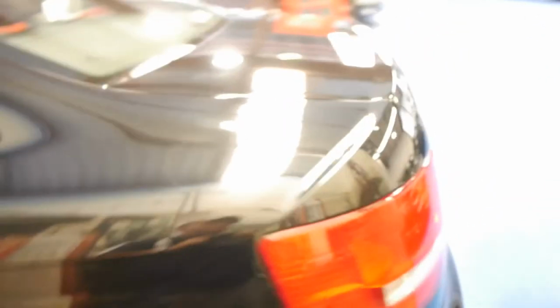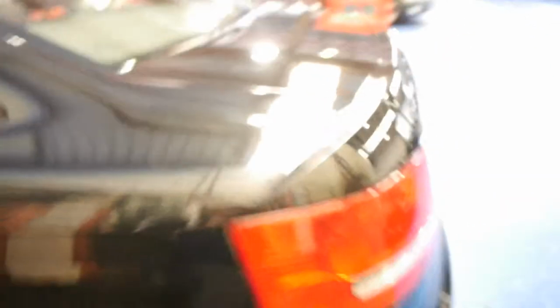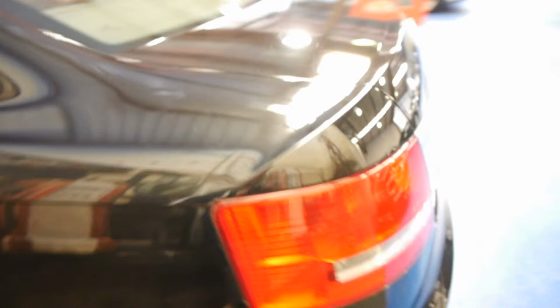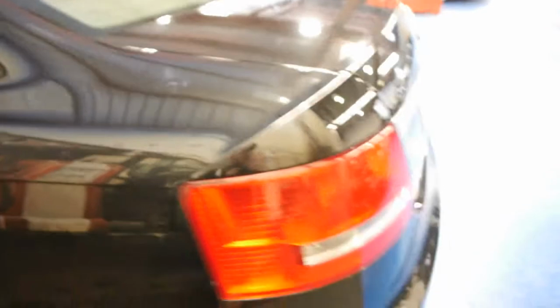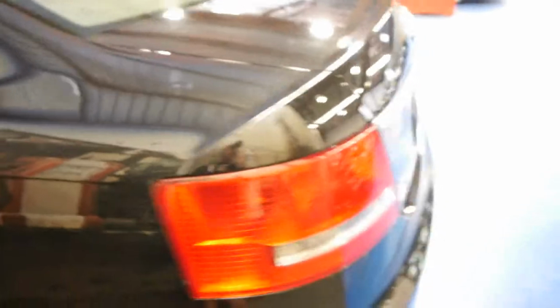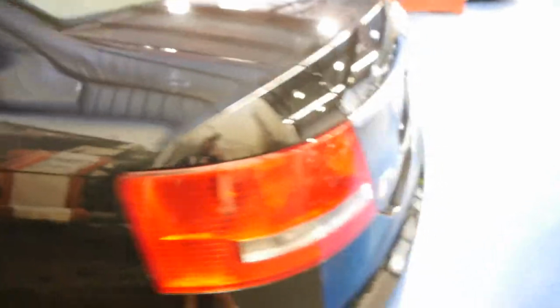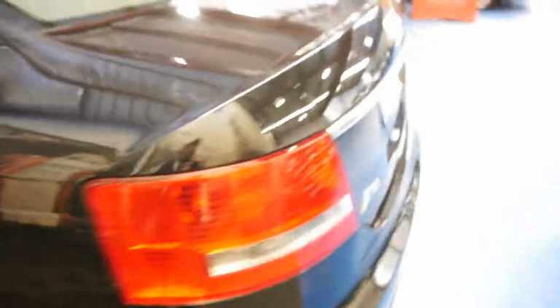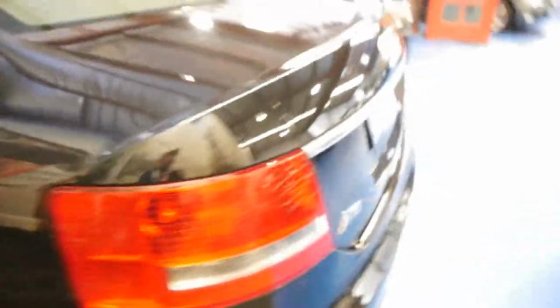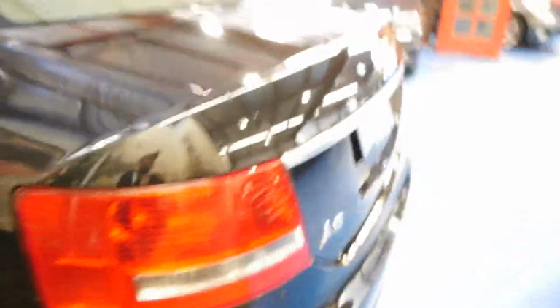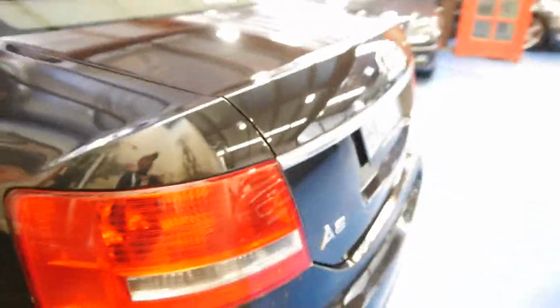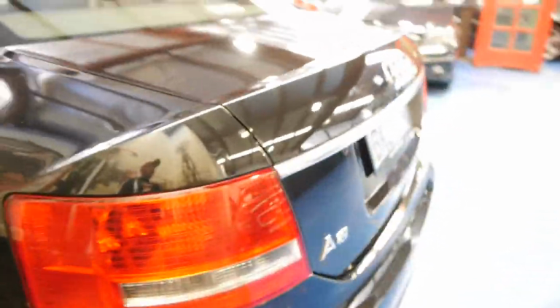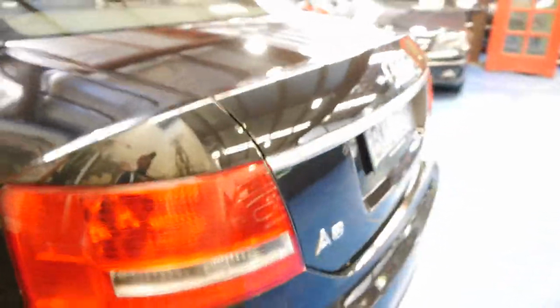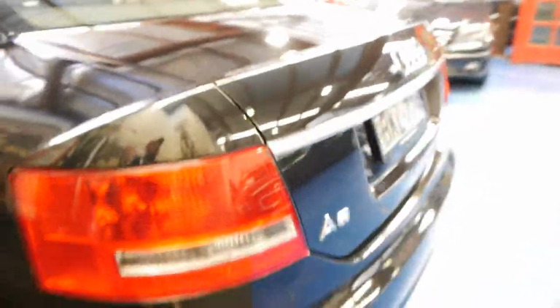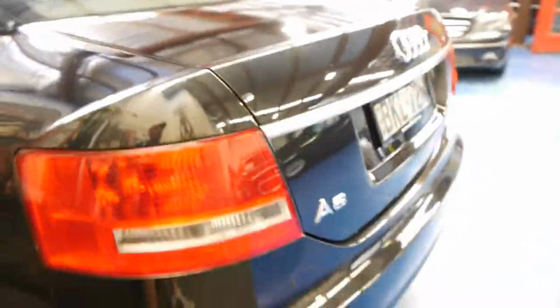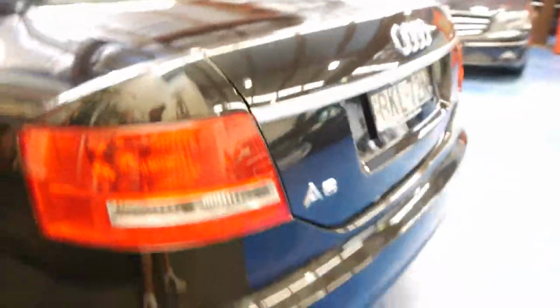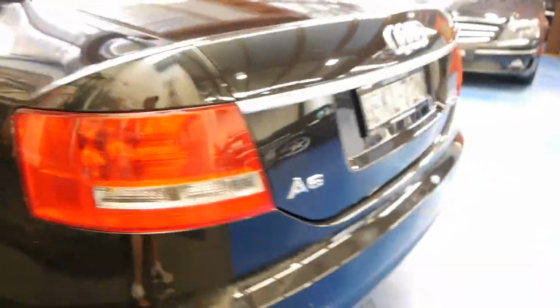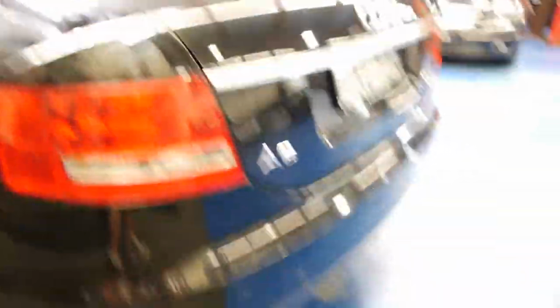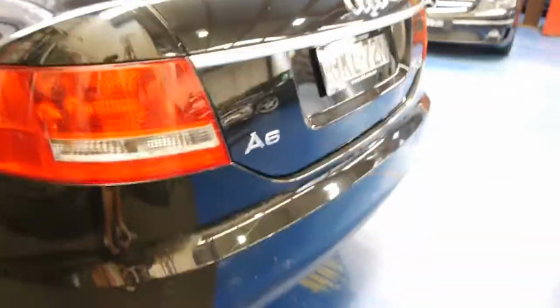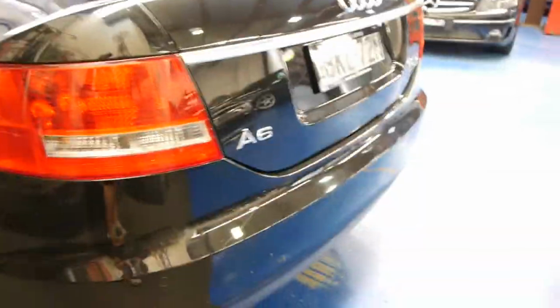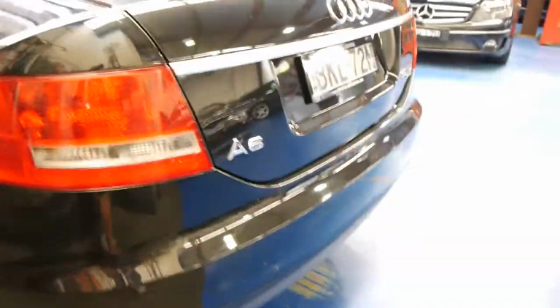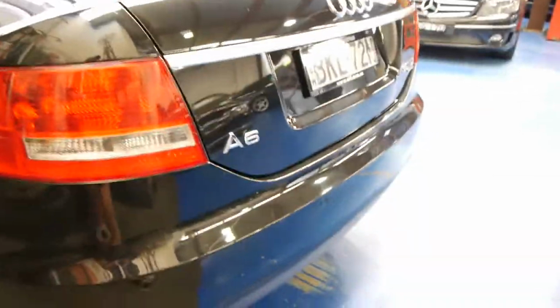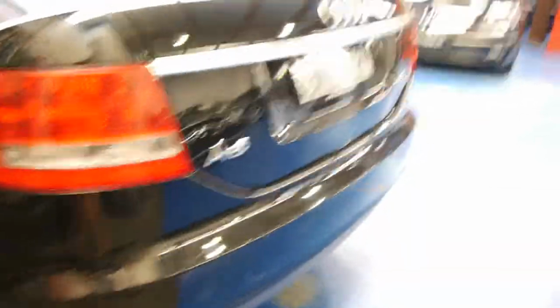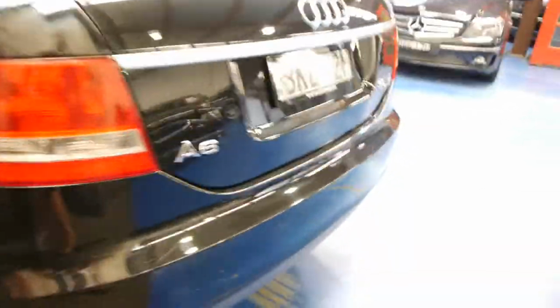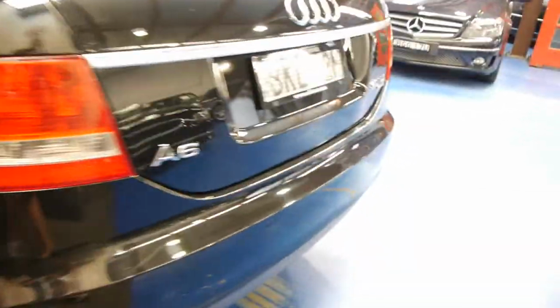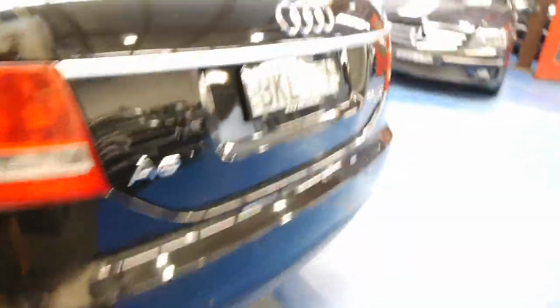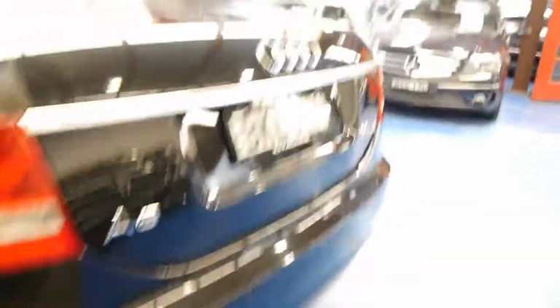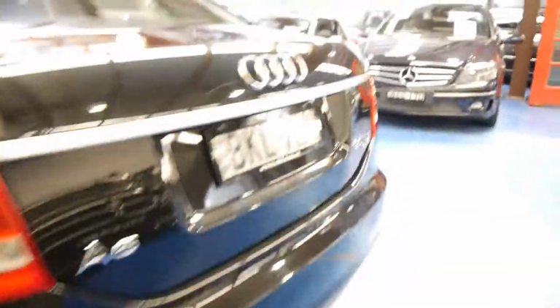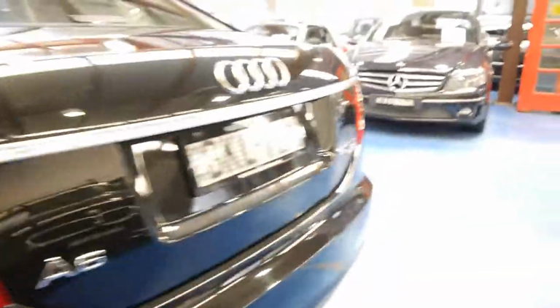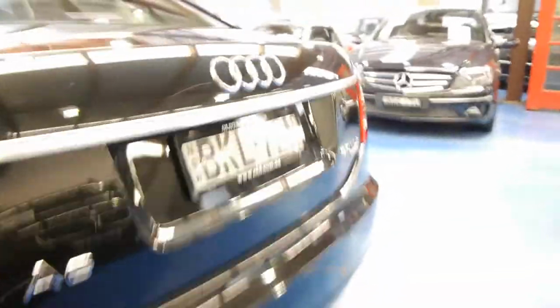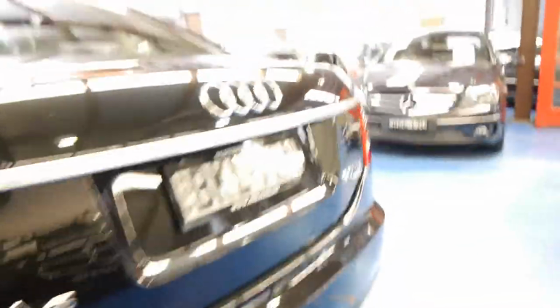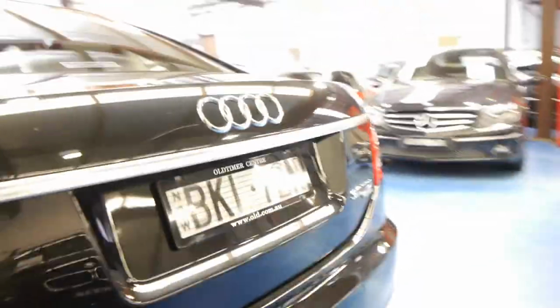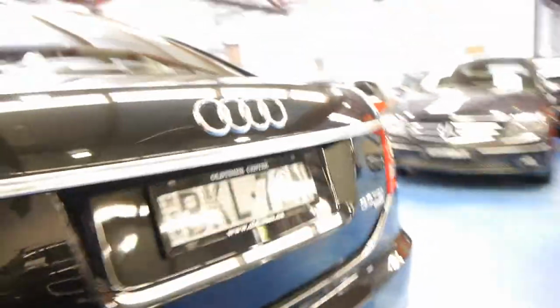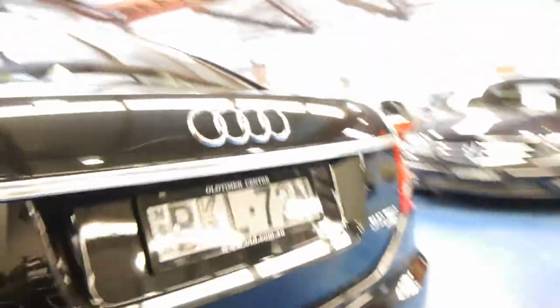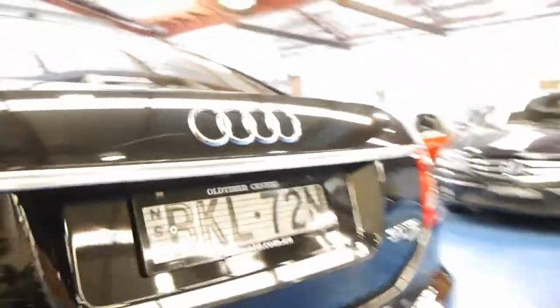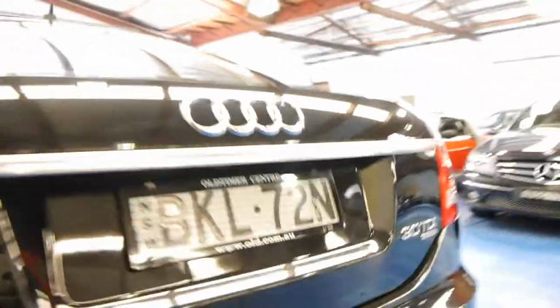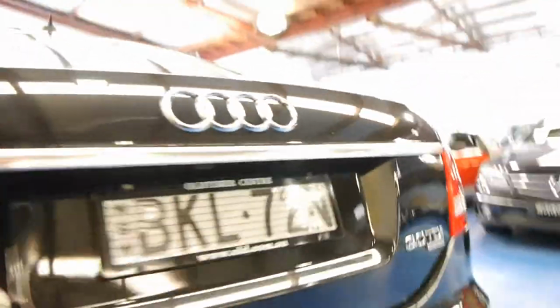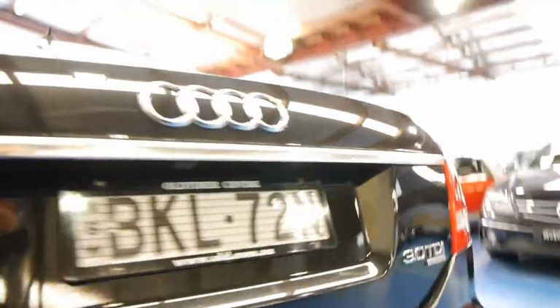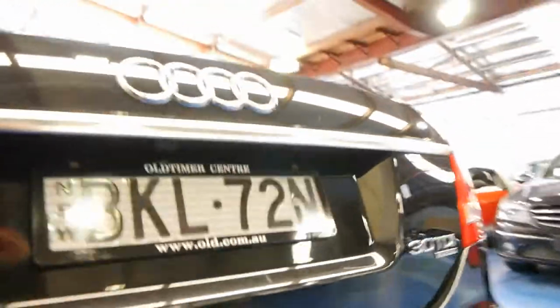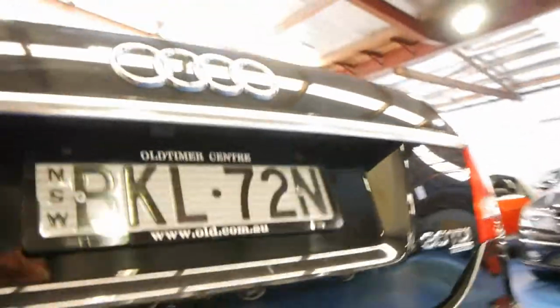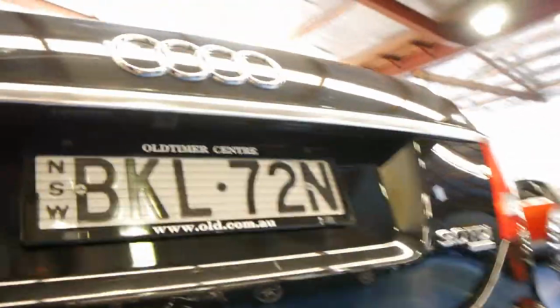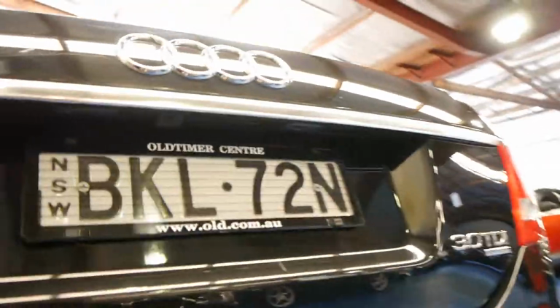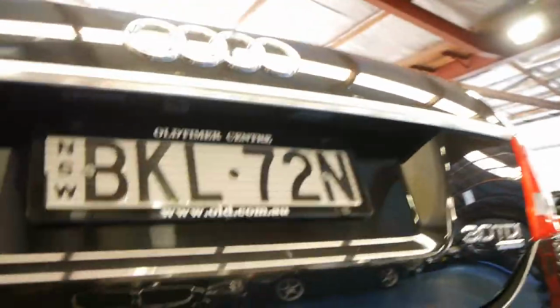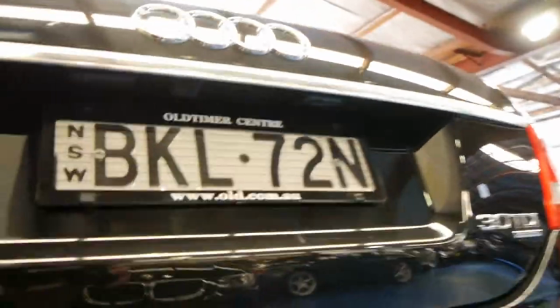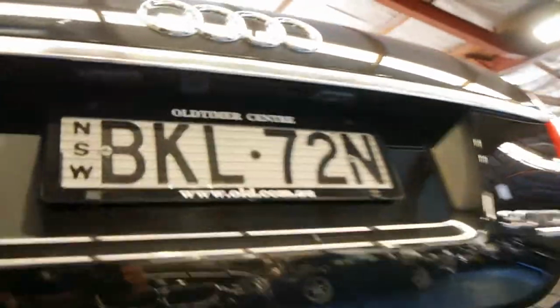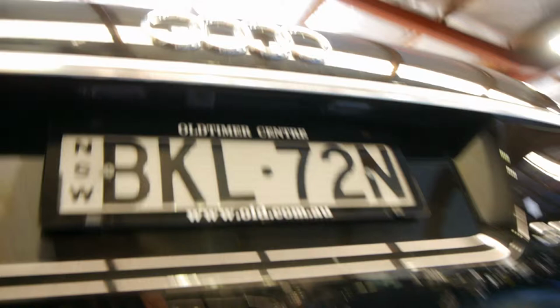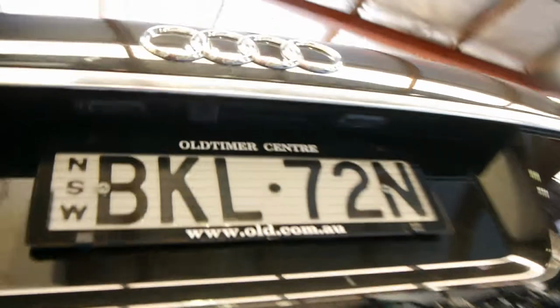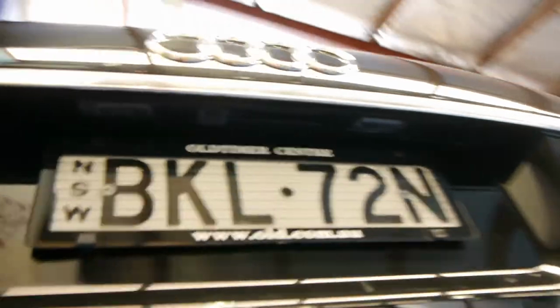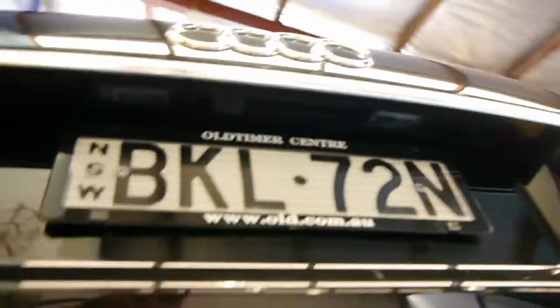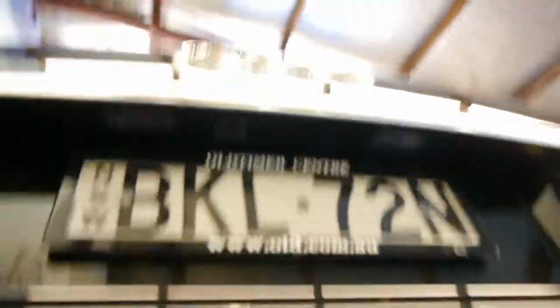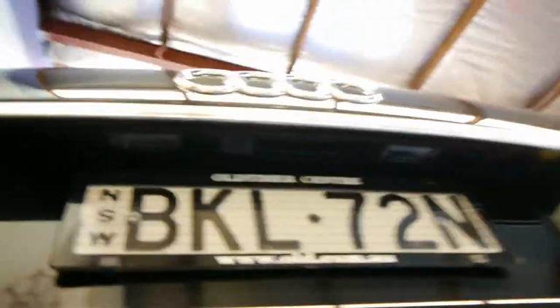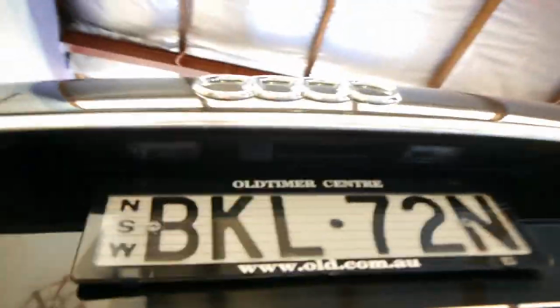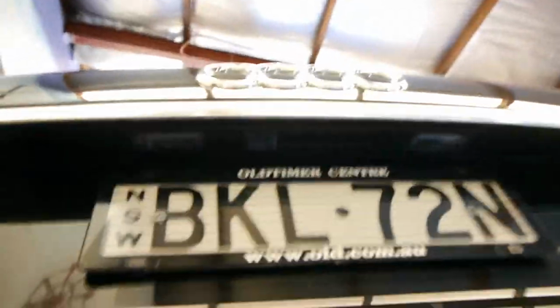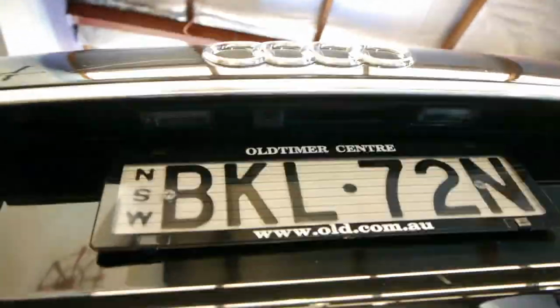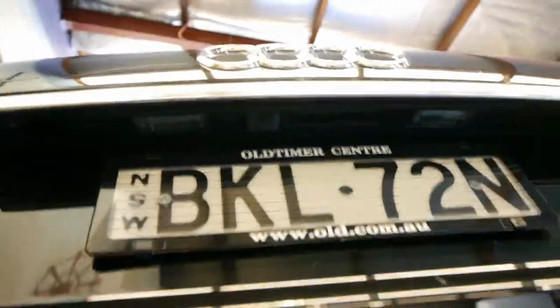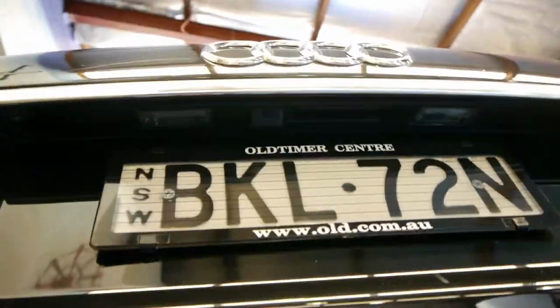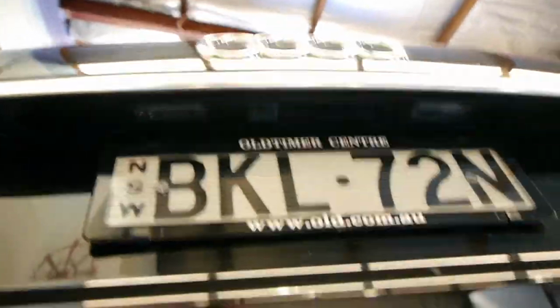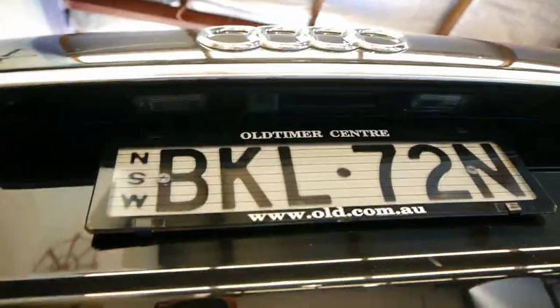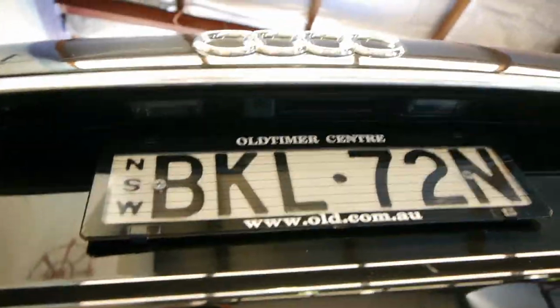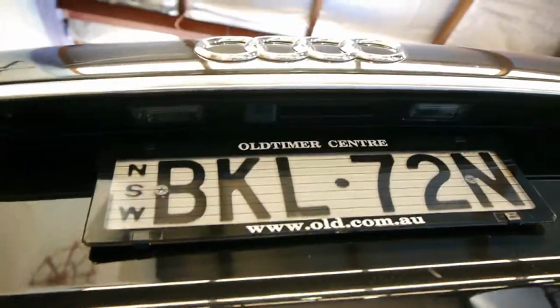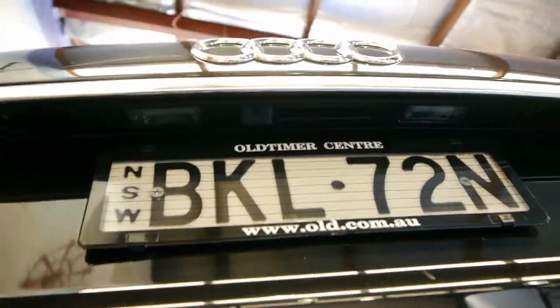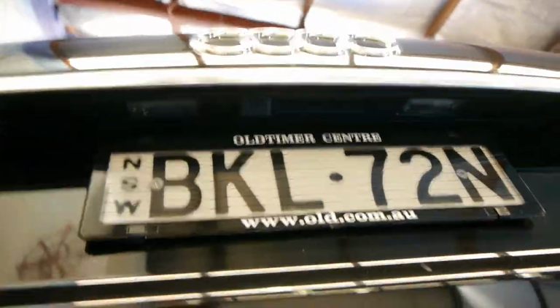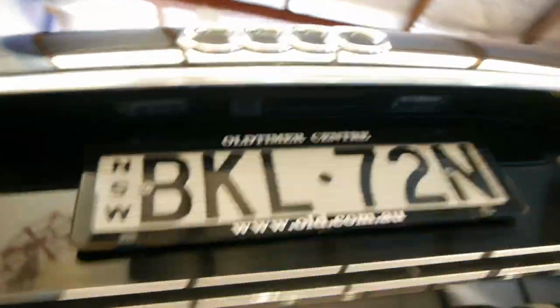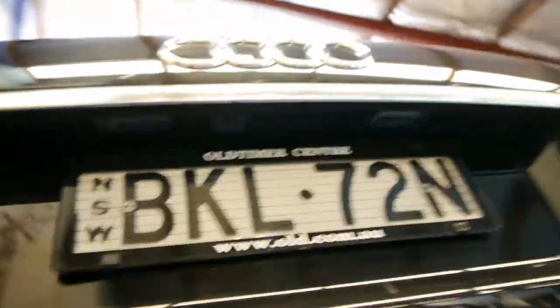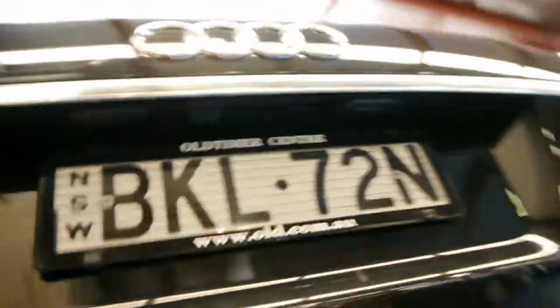The paintwork is absolutely gorgeous. You get parking sensors, and even if we look under here, you get a little reverse camera as well.